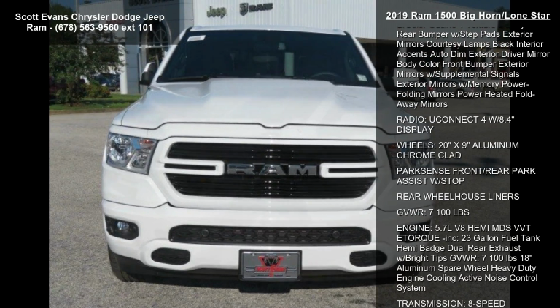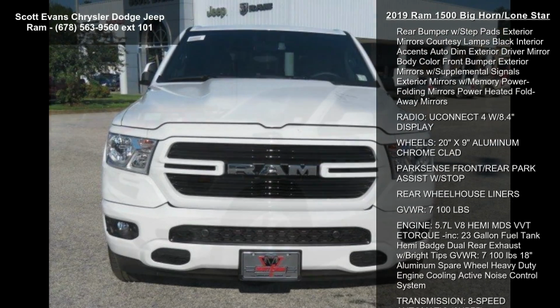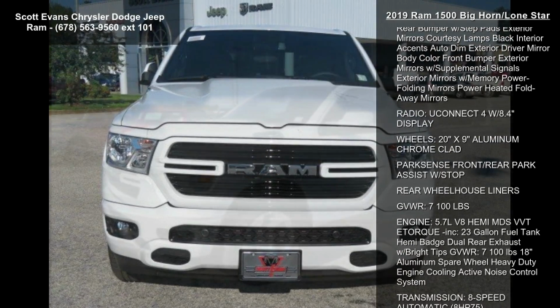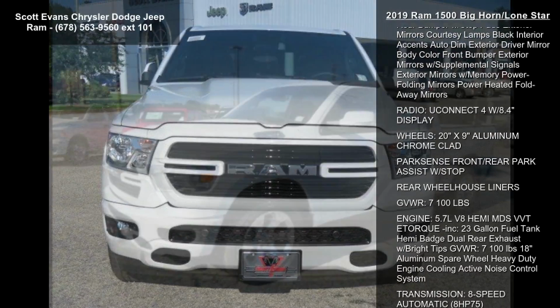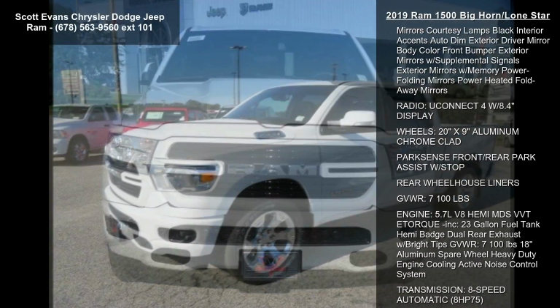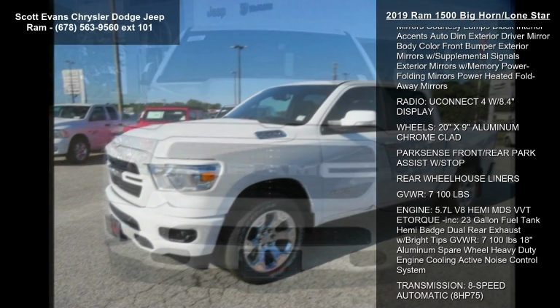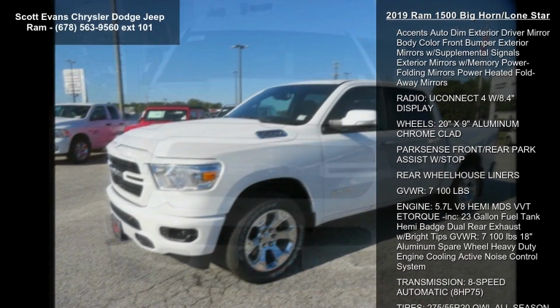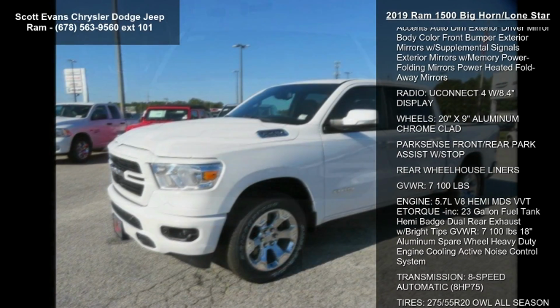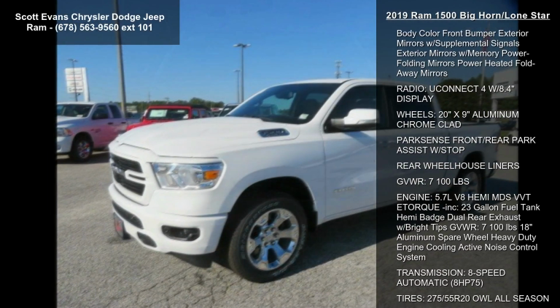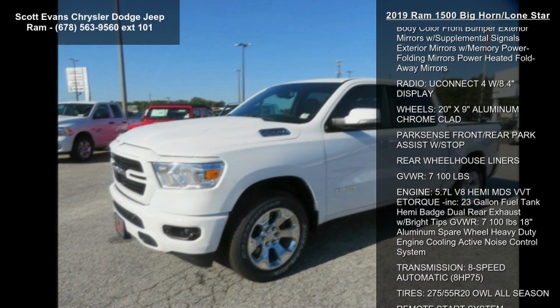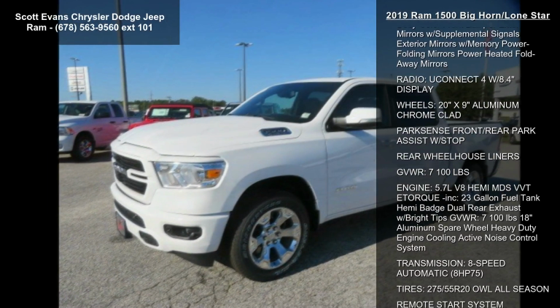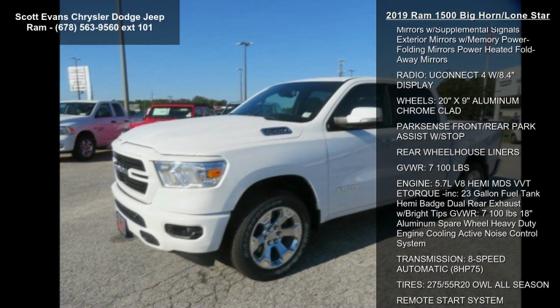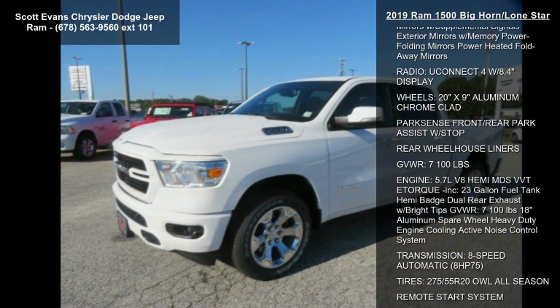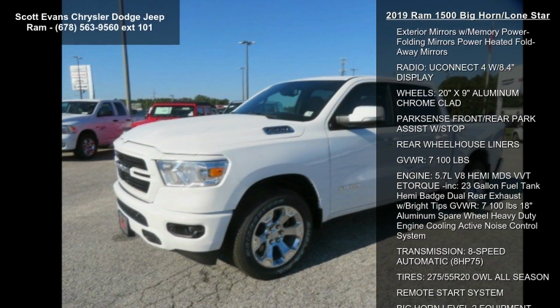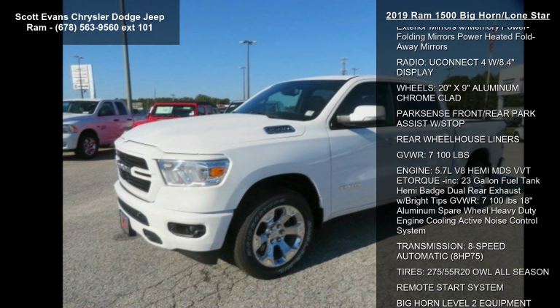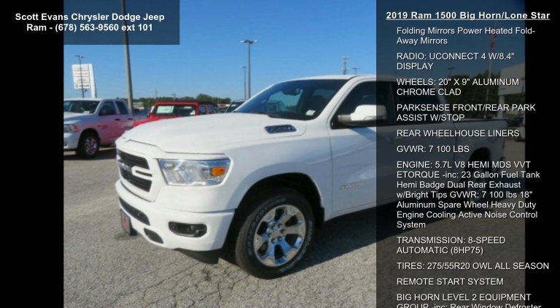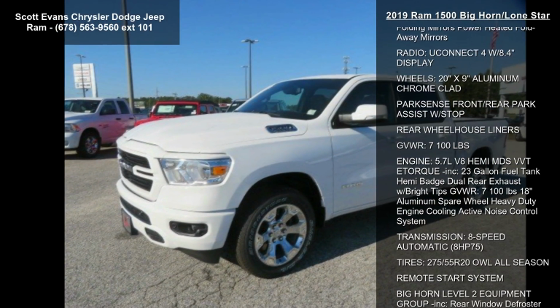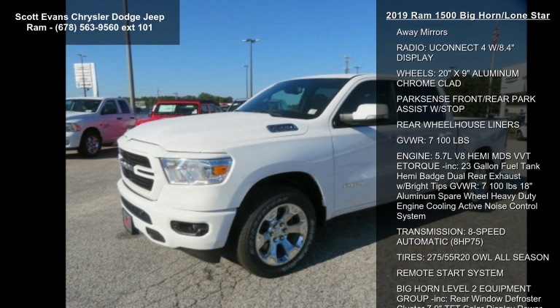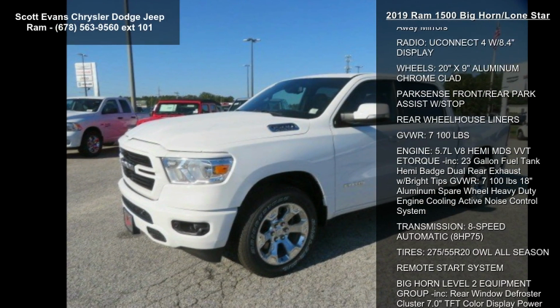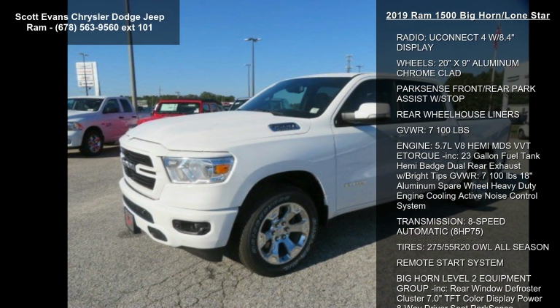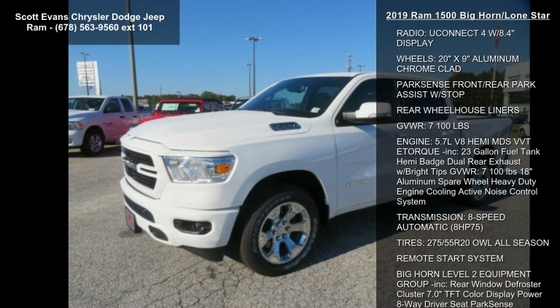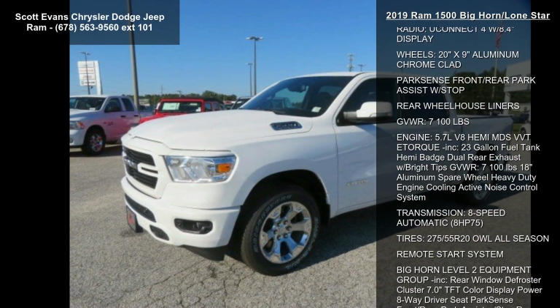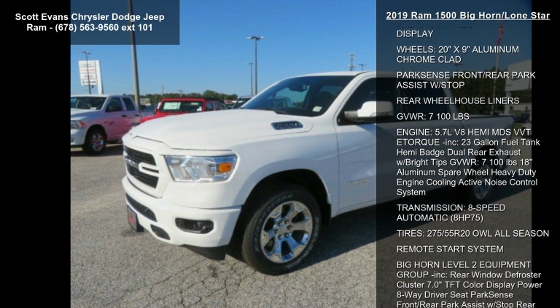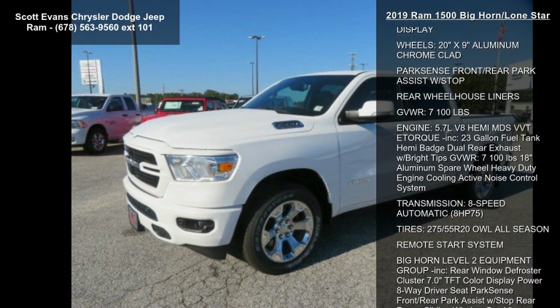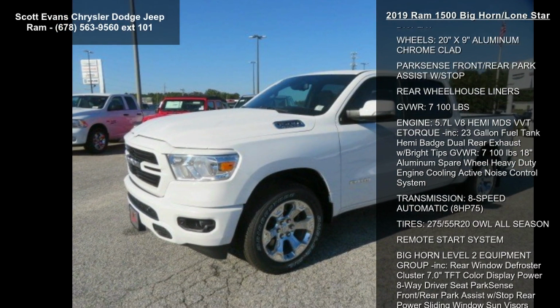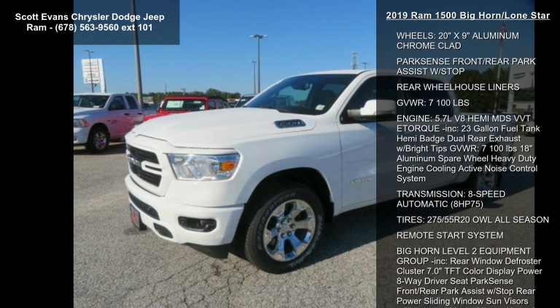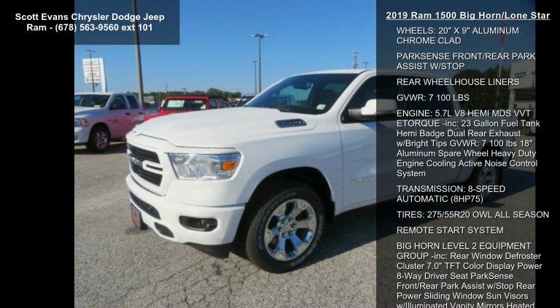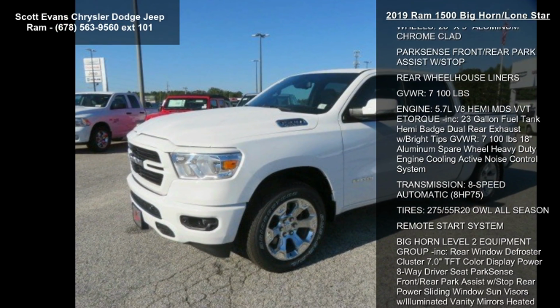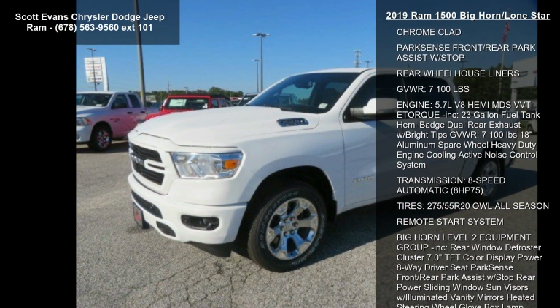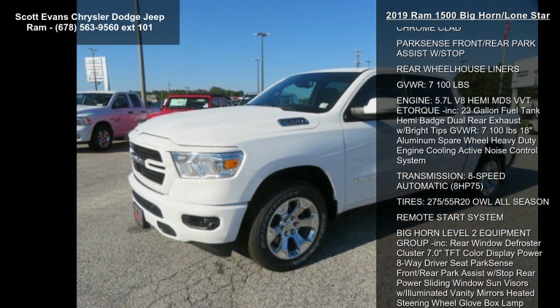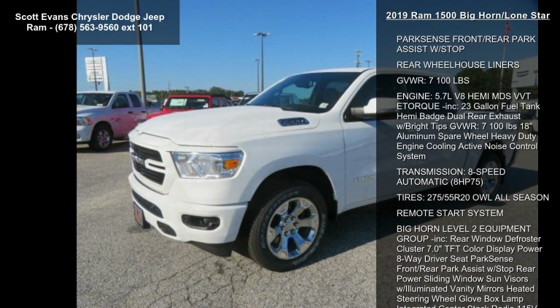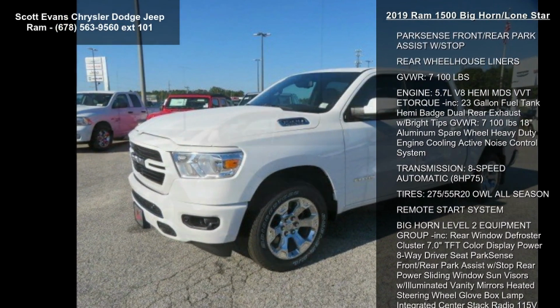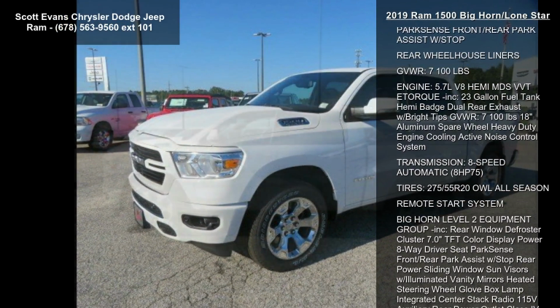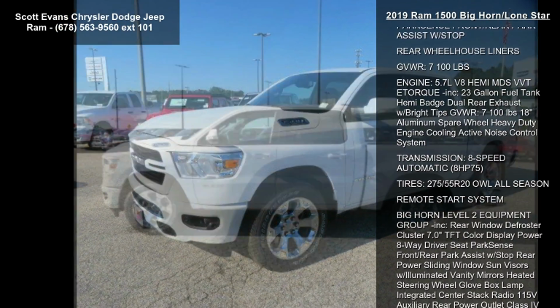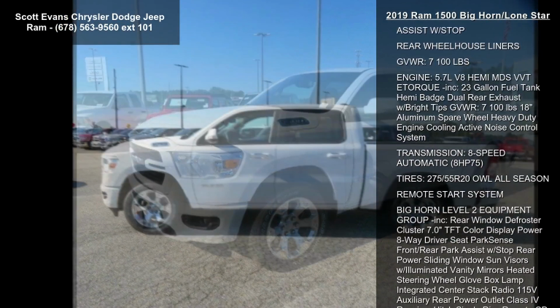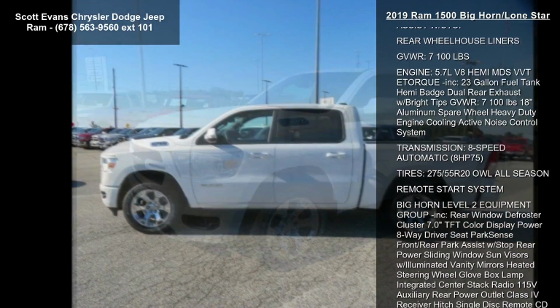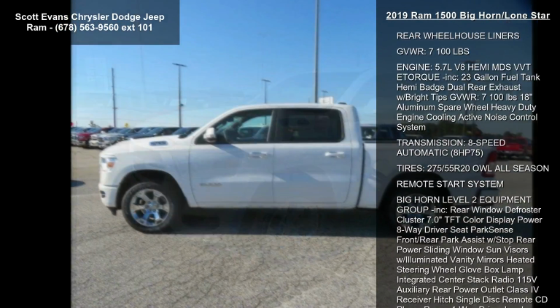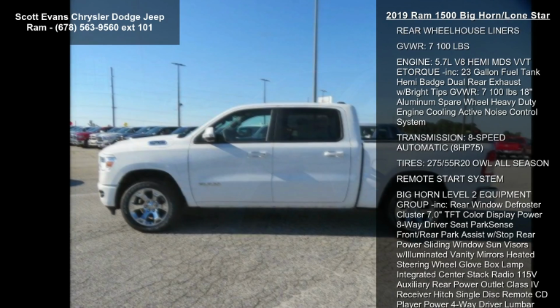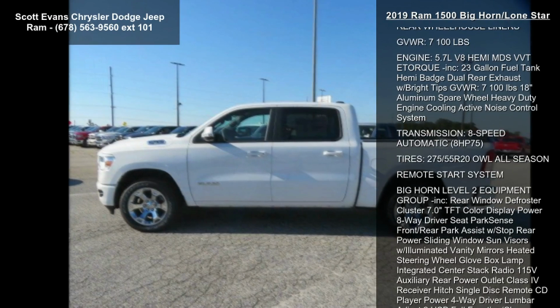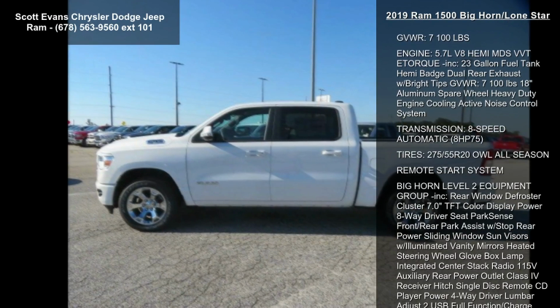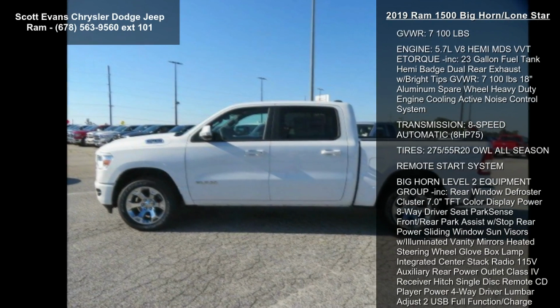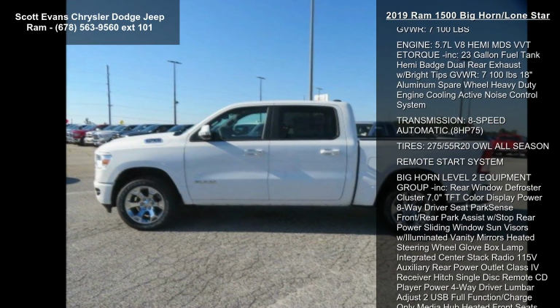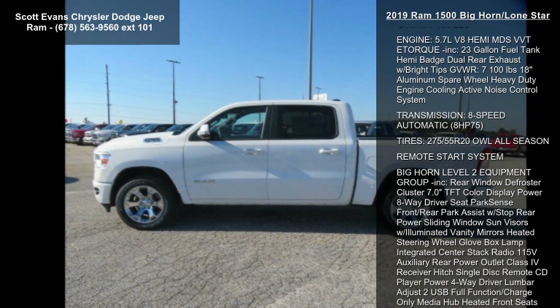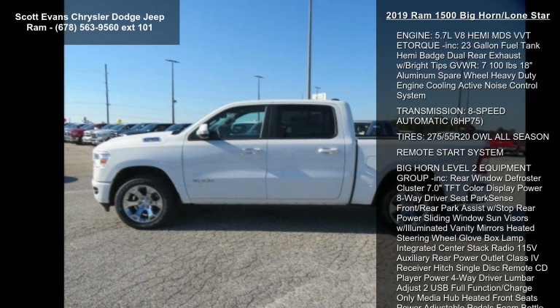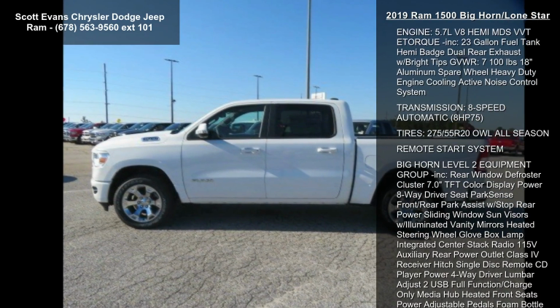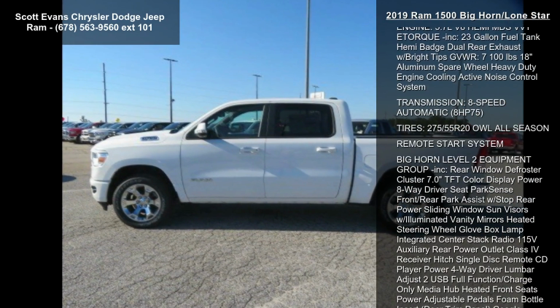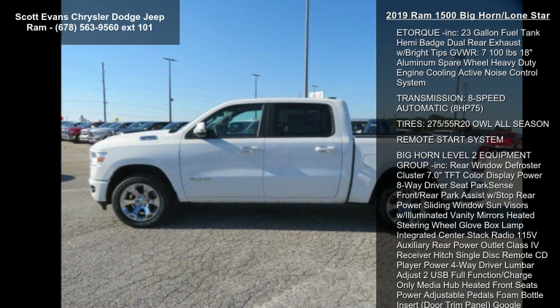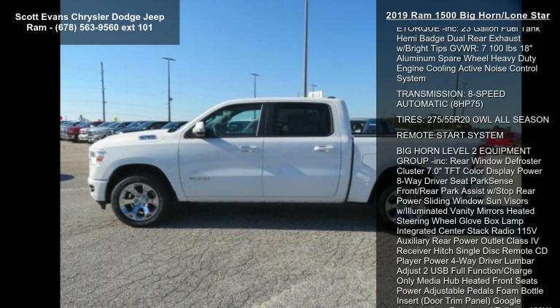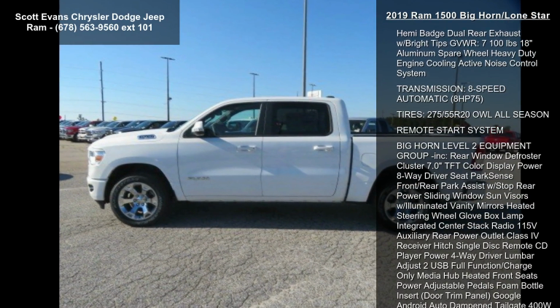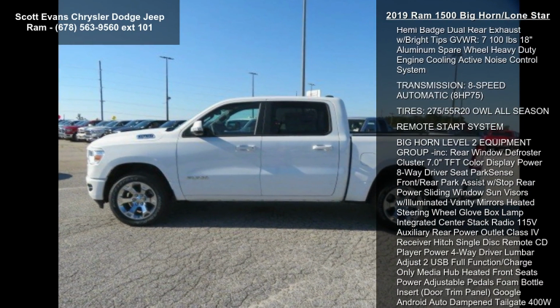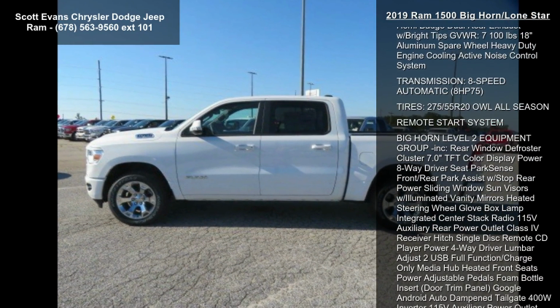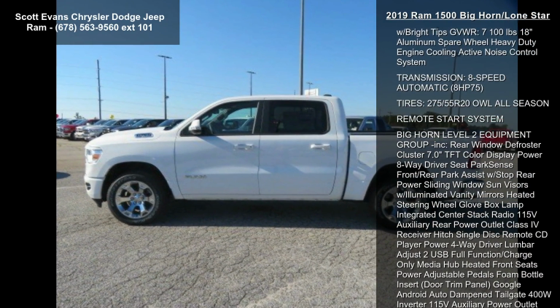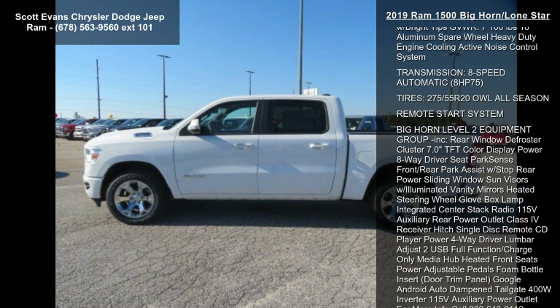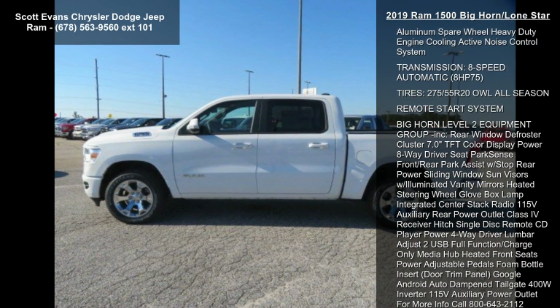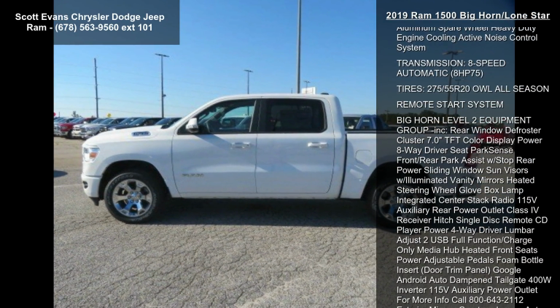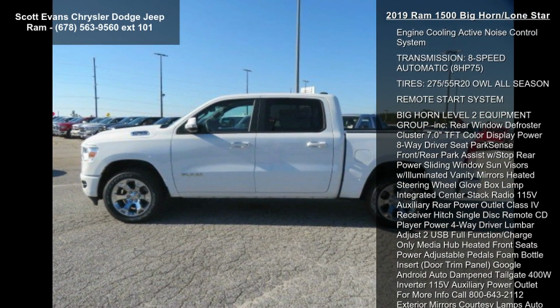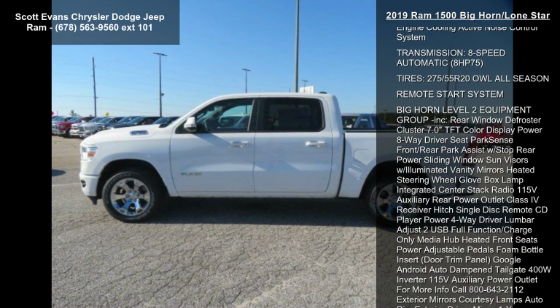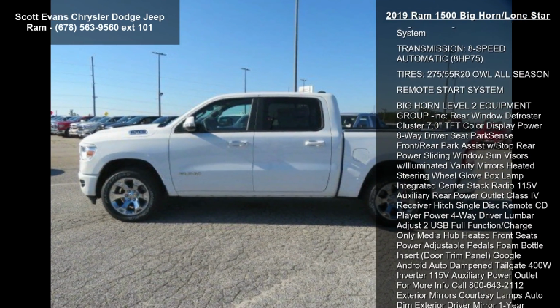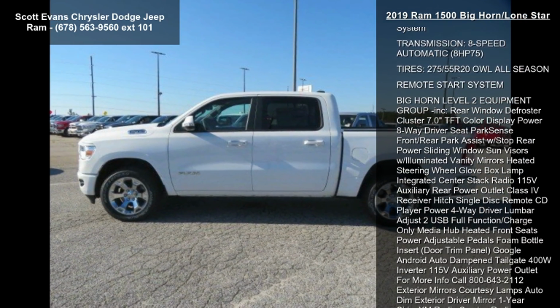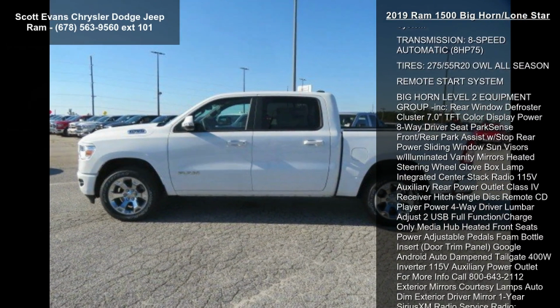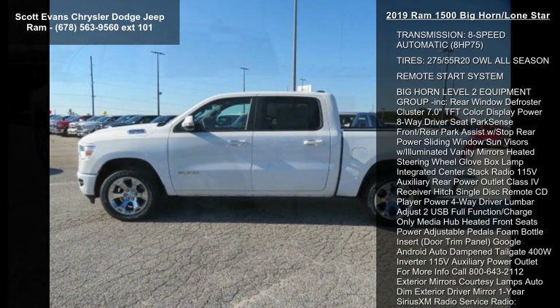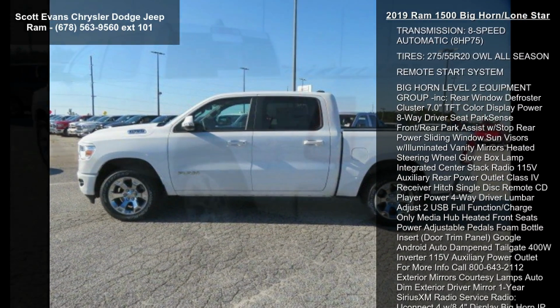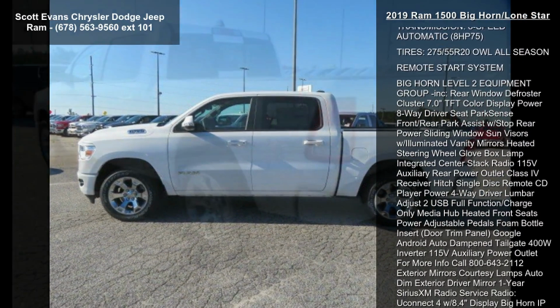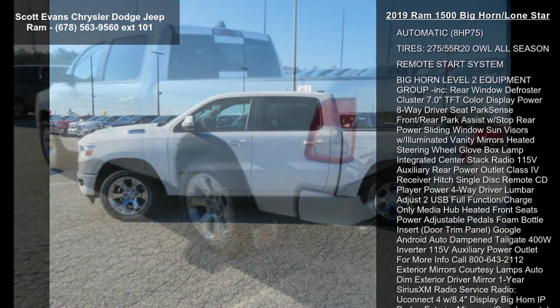3.92 Rear Axle Ratio, Bright White Clear Coat, Sport Appearance Package Included, Body Color Door Handles and Tires.